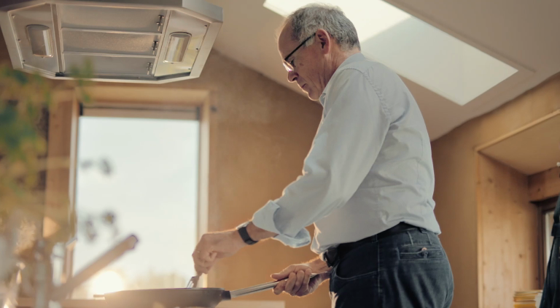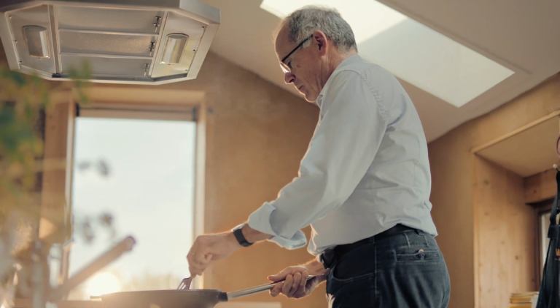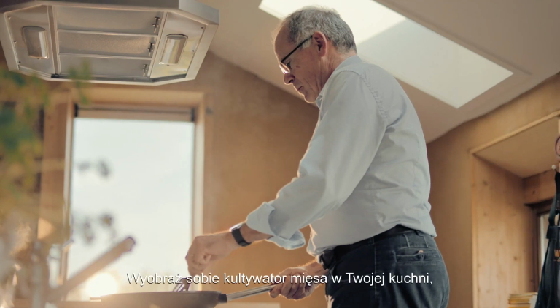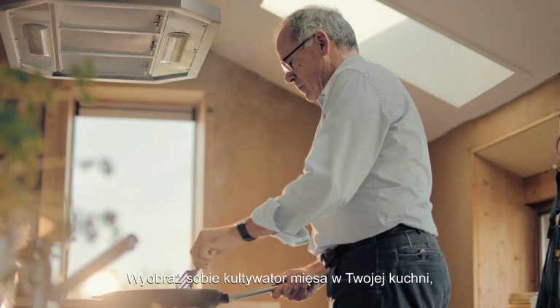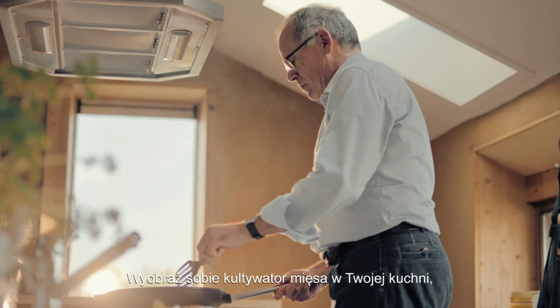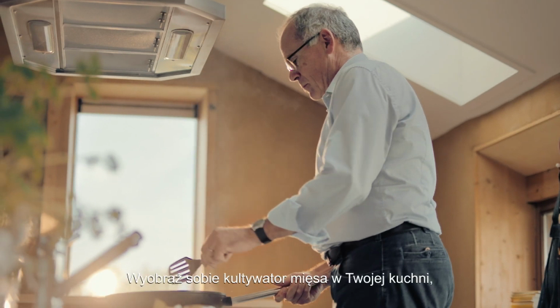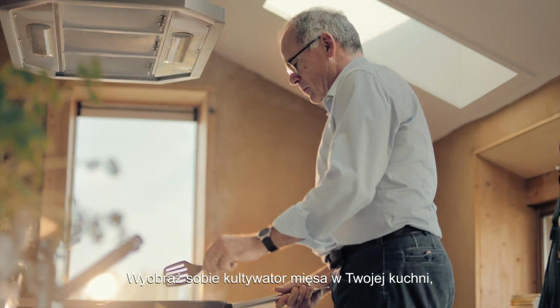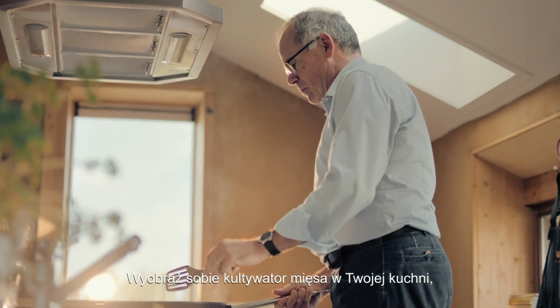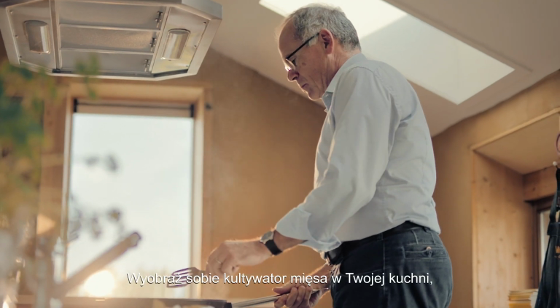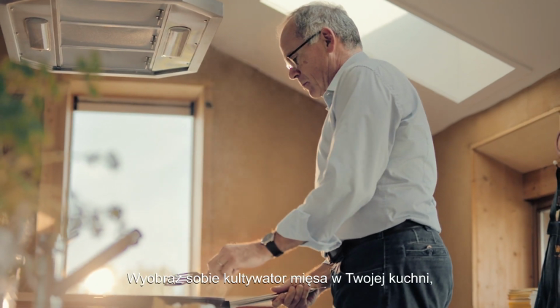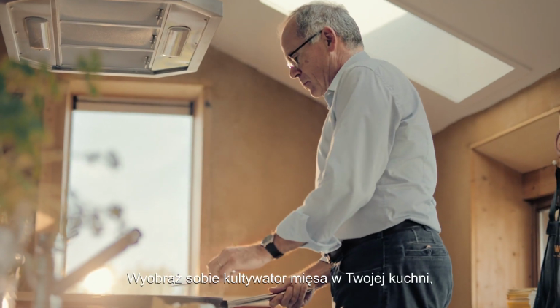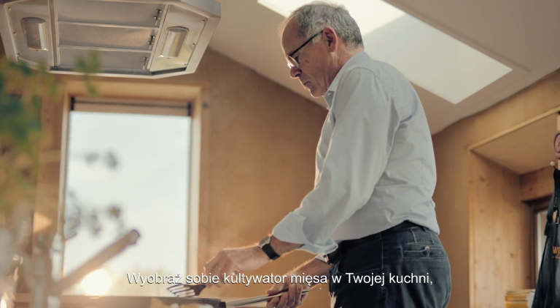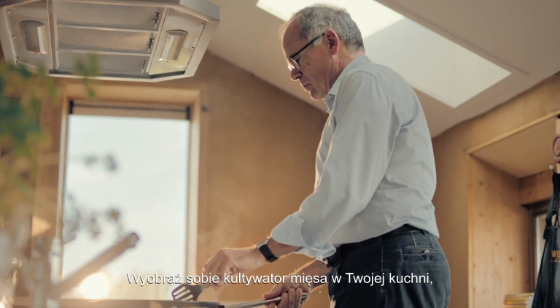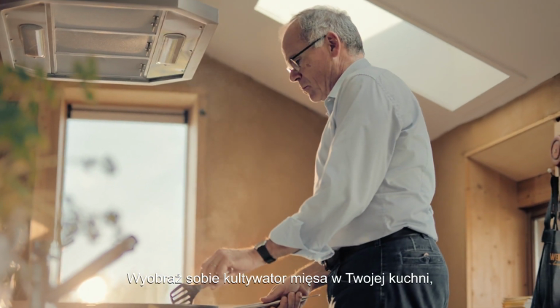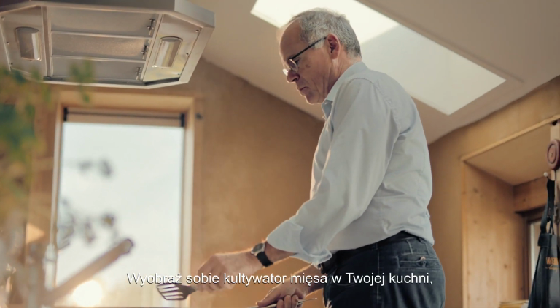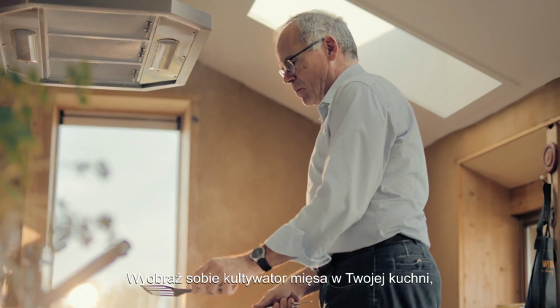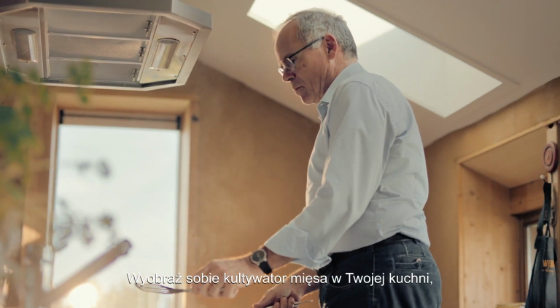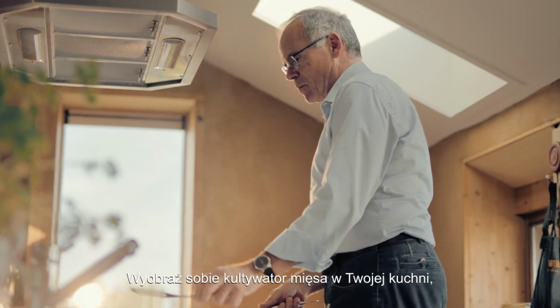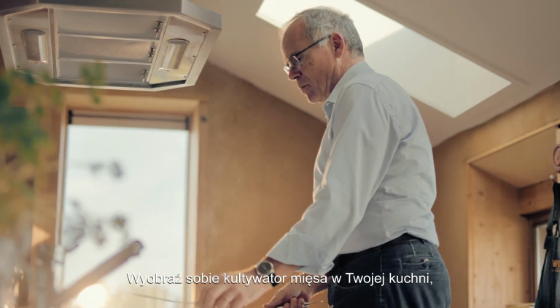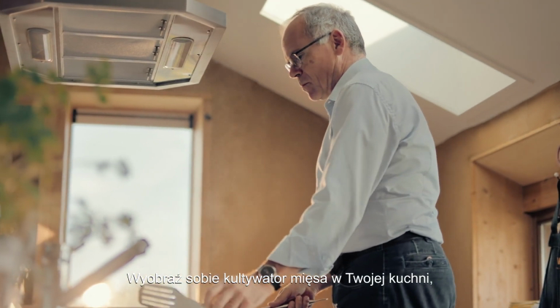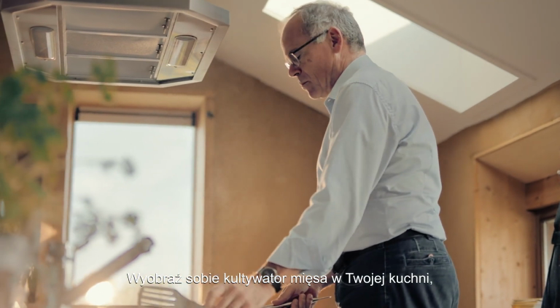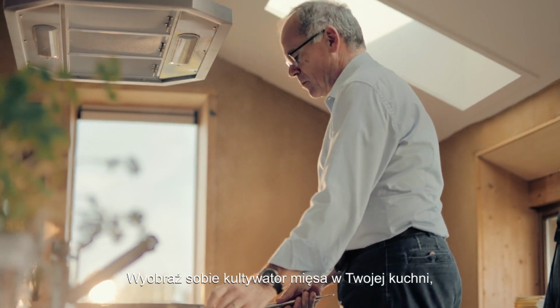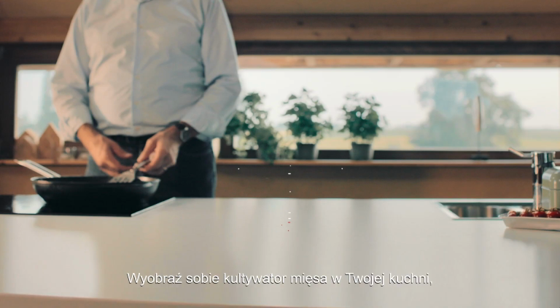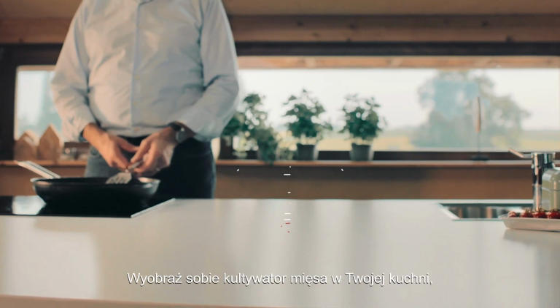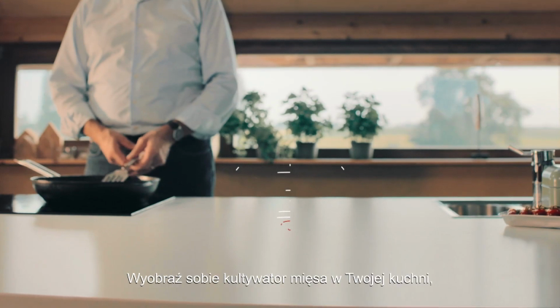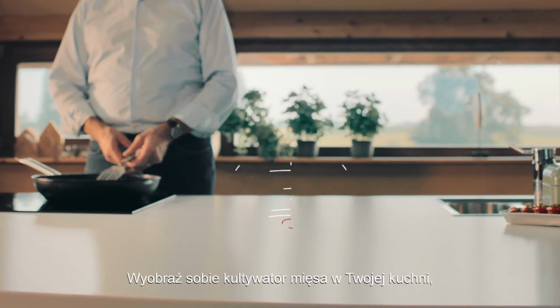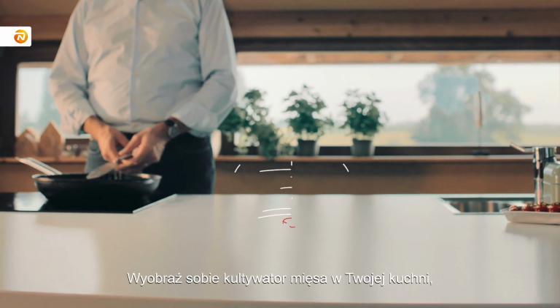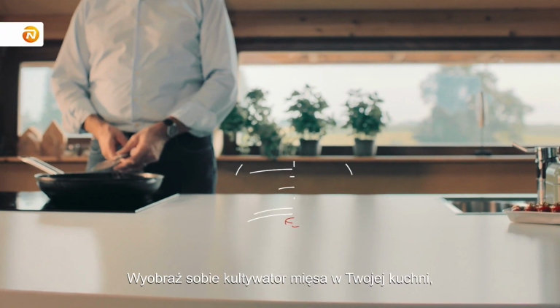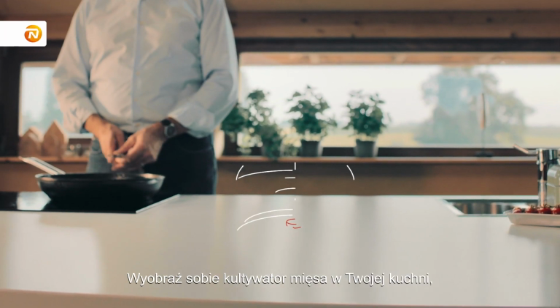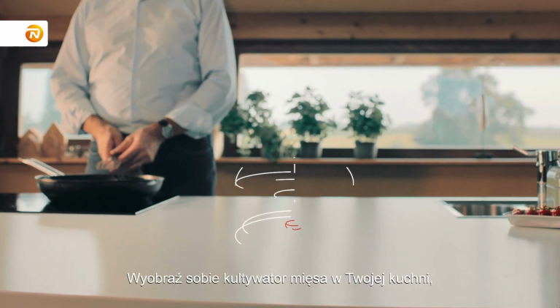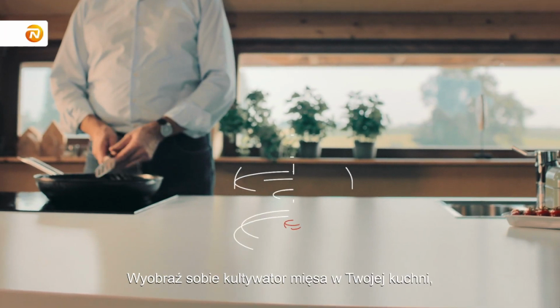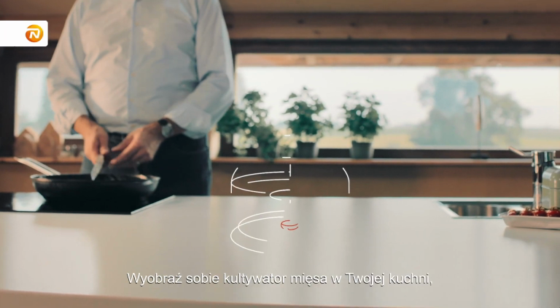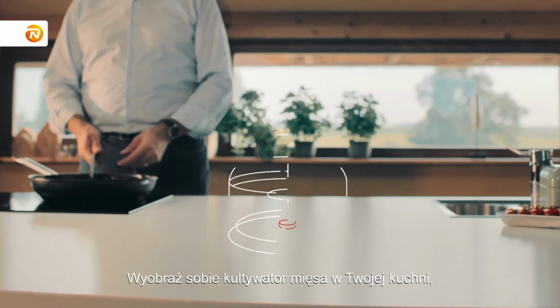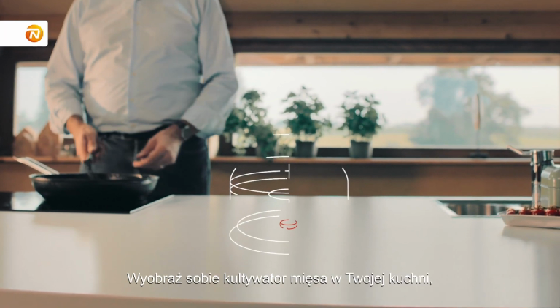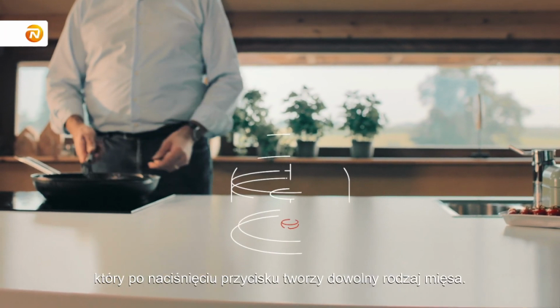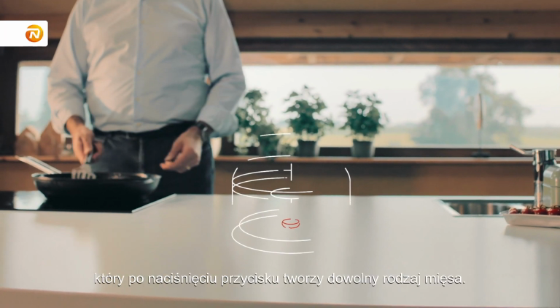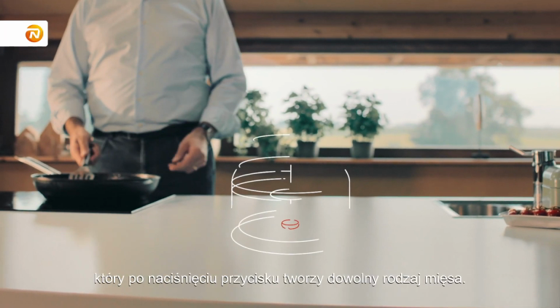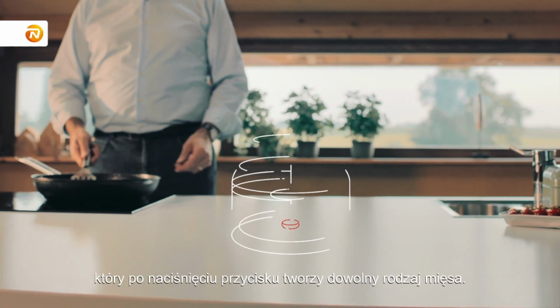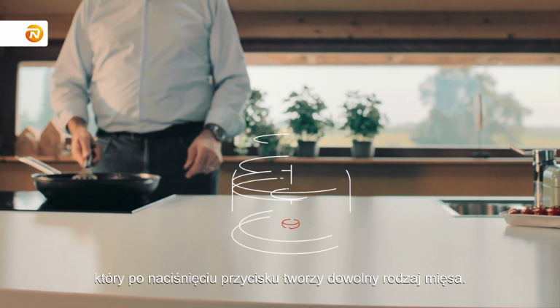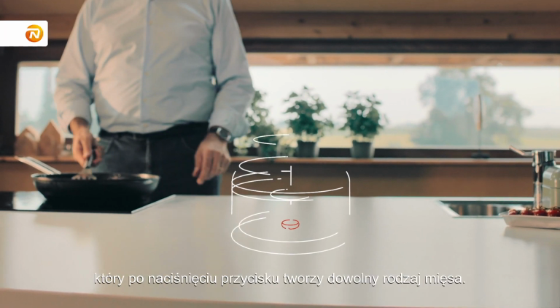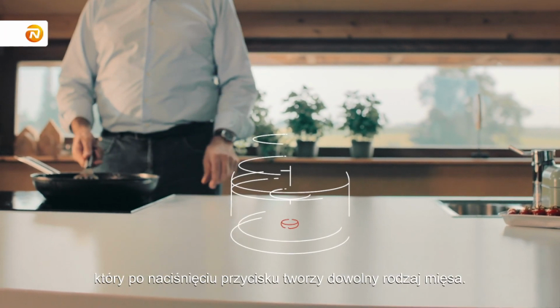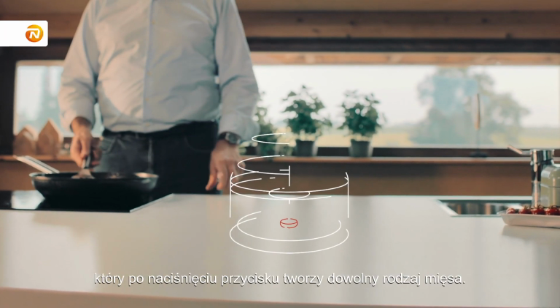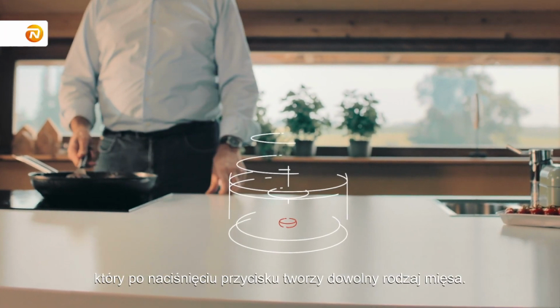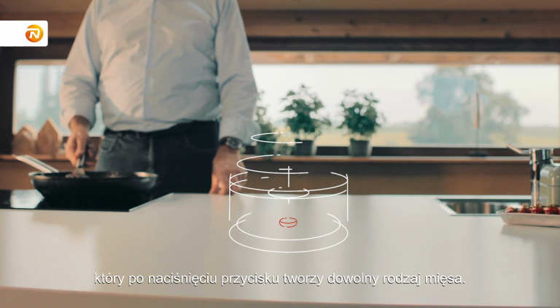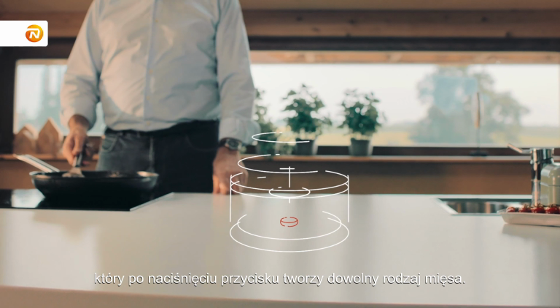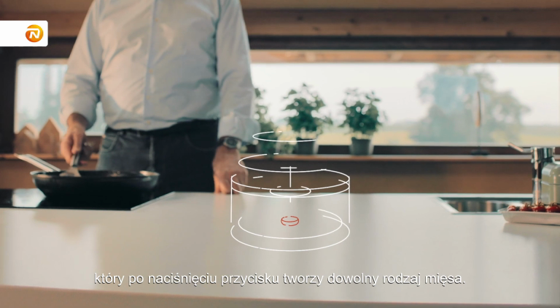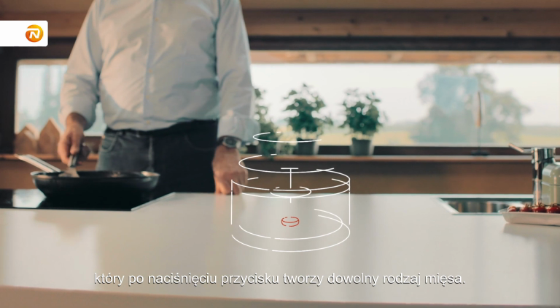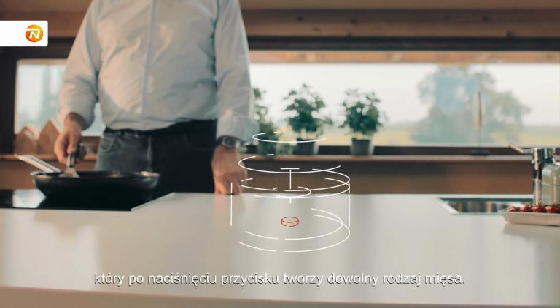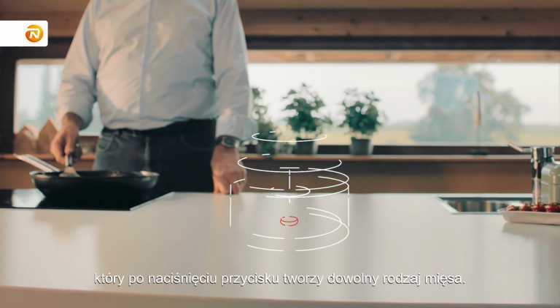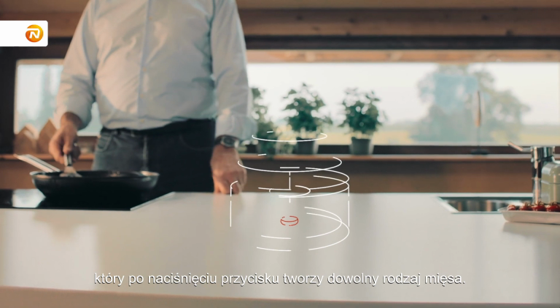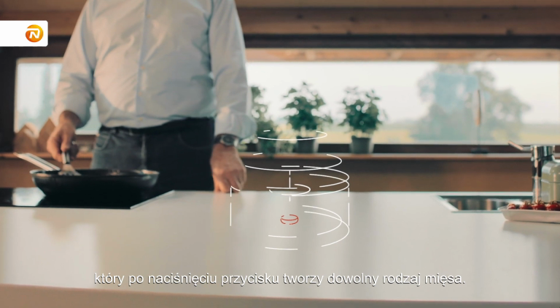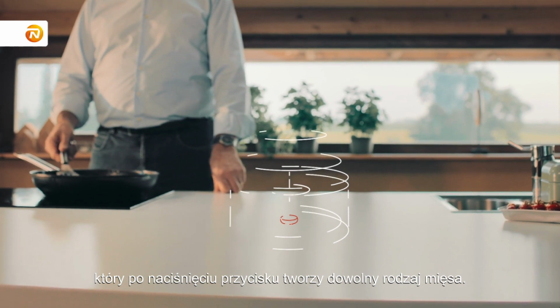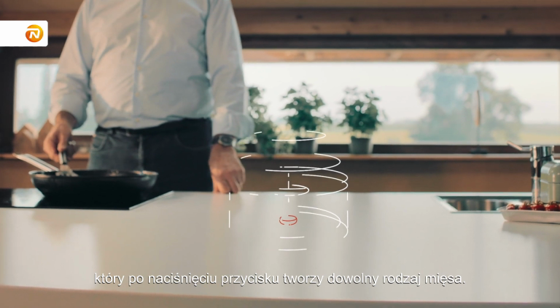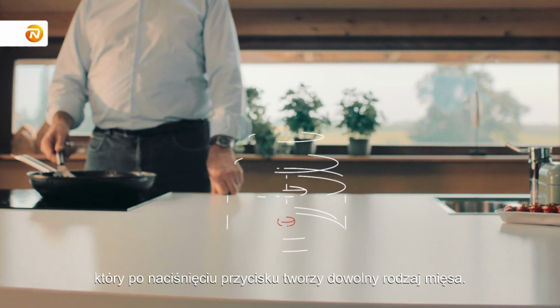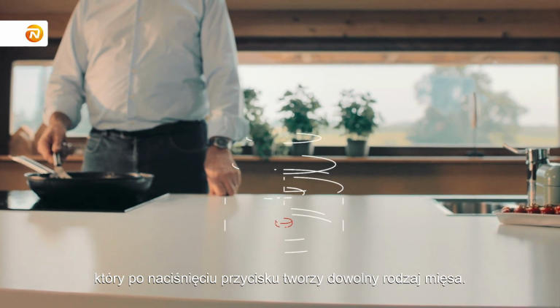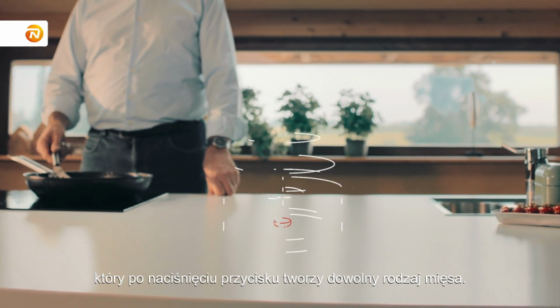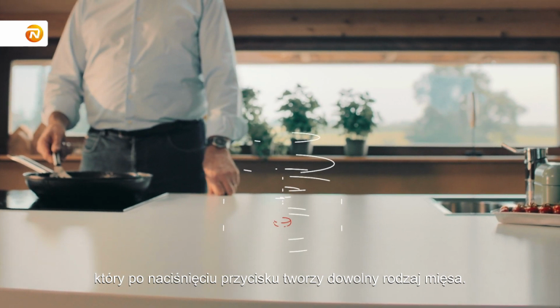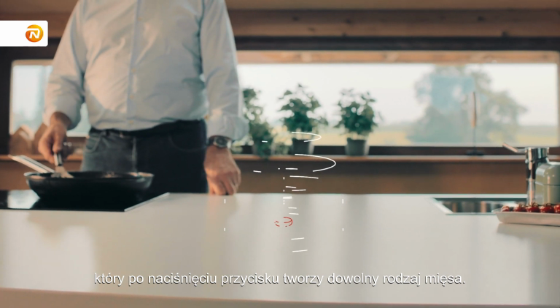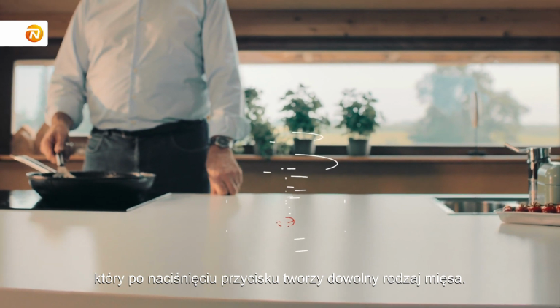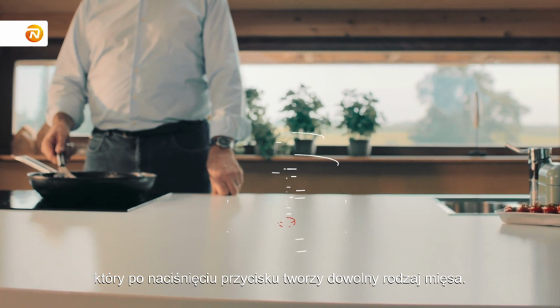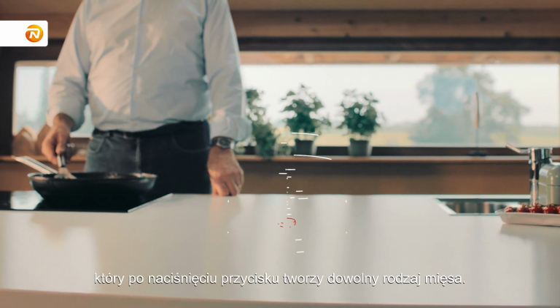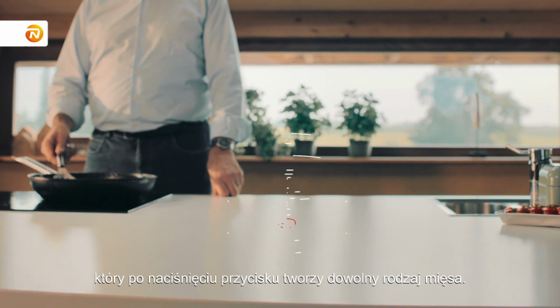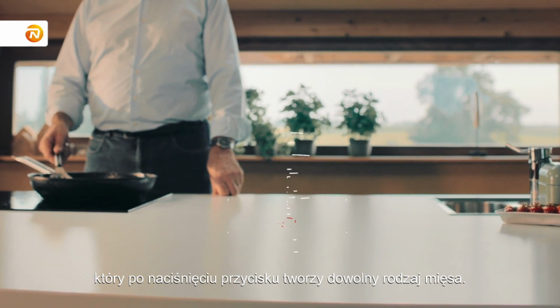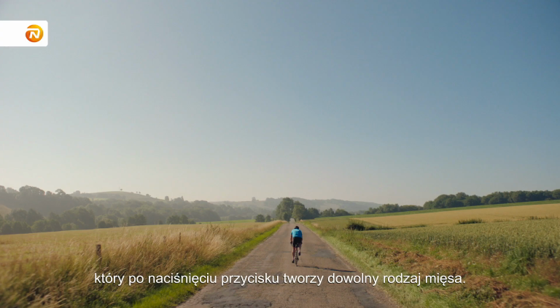Imagine you have a meat cultivator in your kitchen where with the press of a button you can tell it to produce any type of meat that you want.